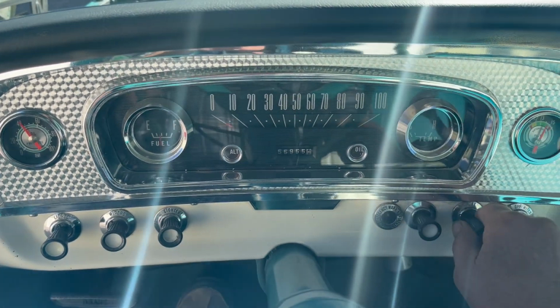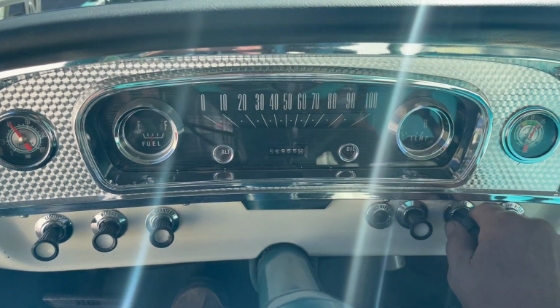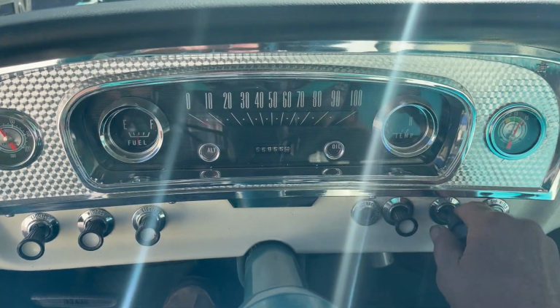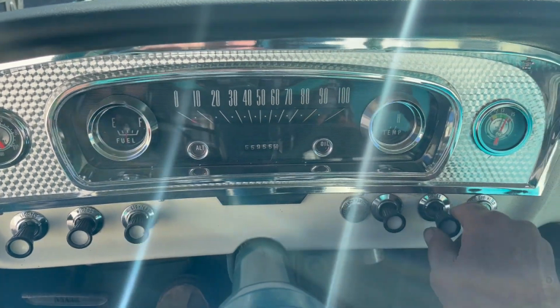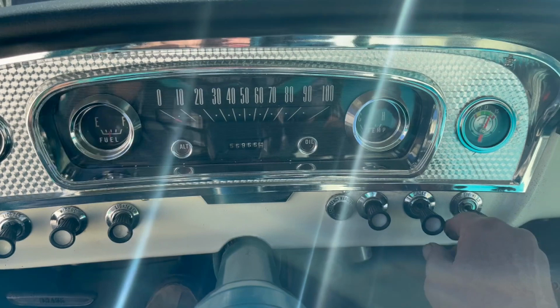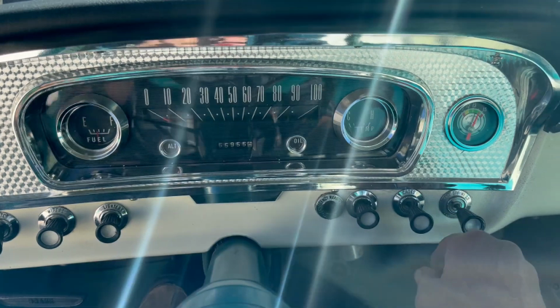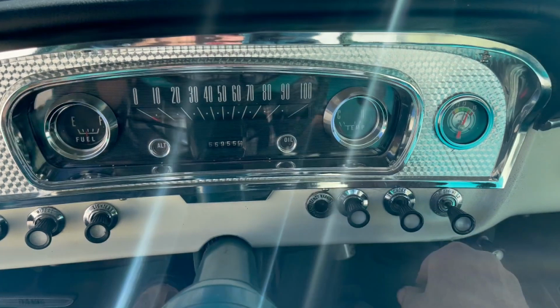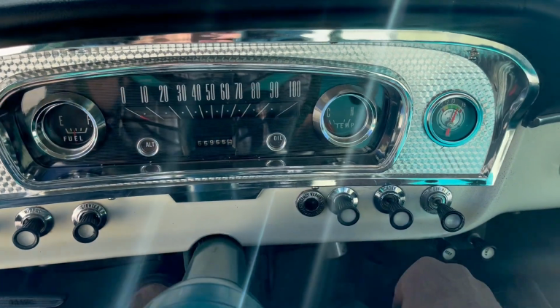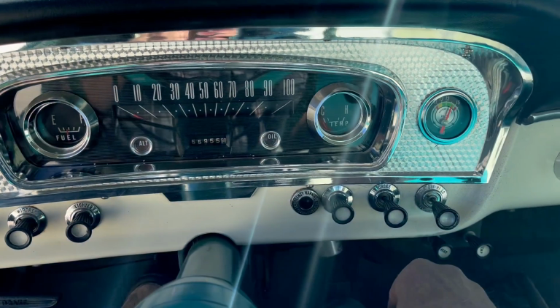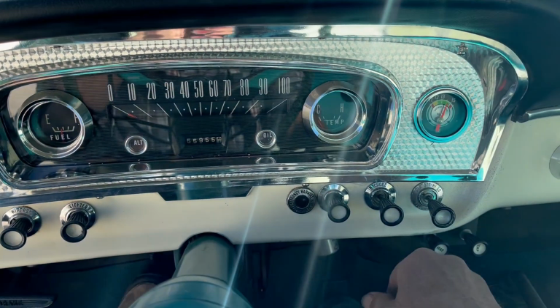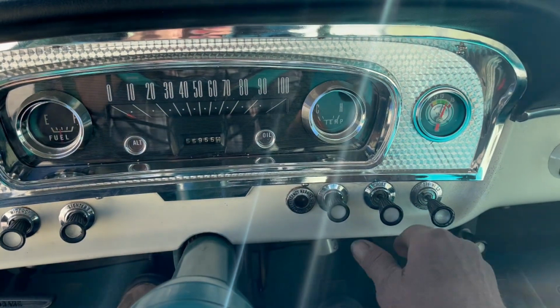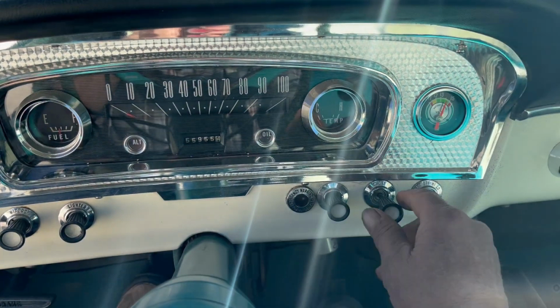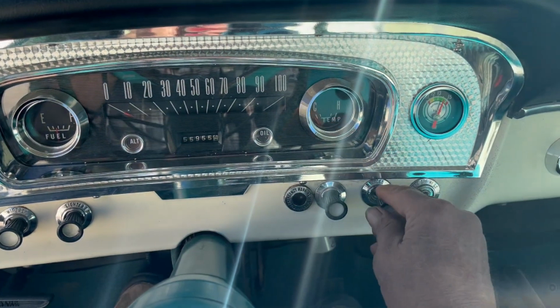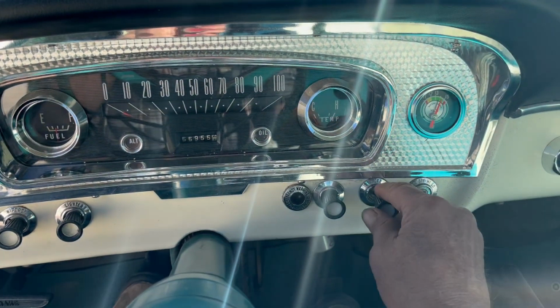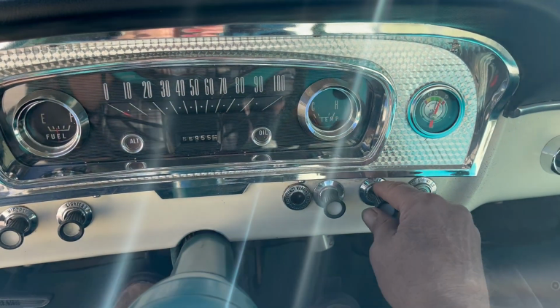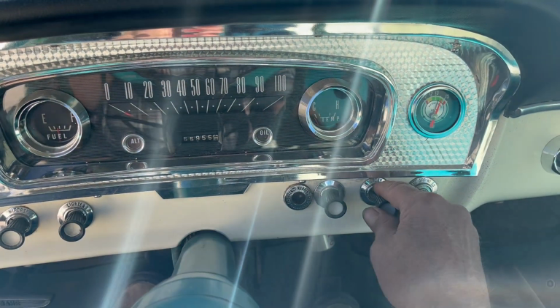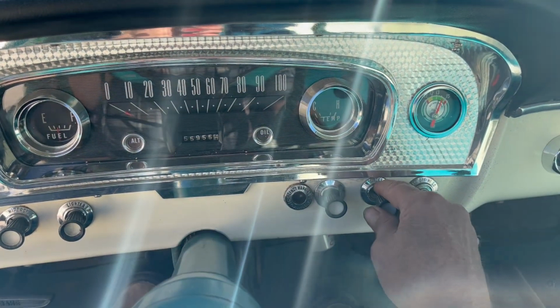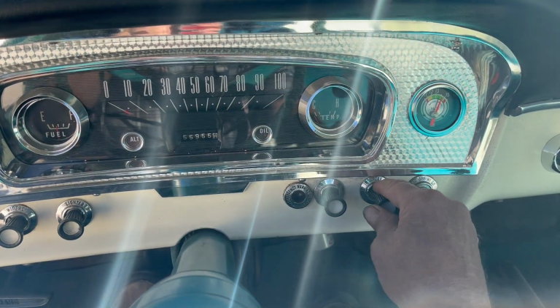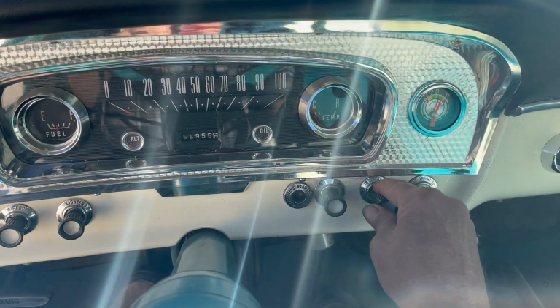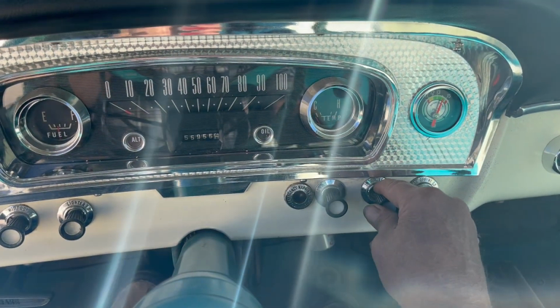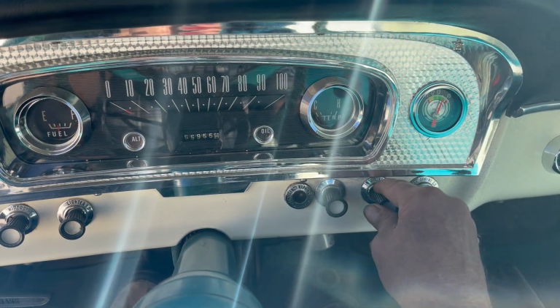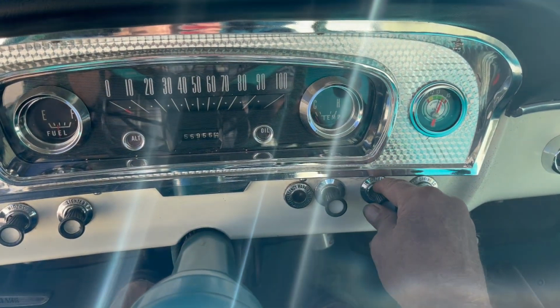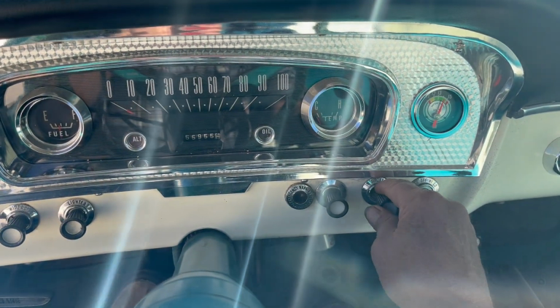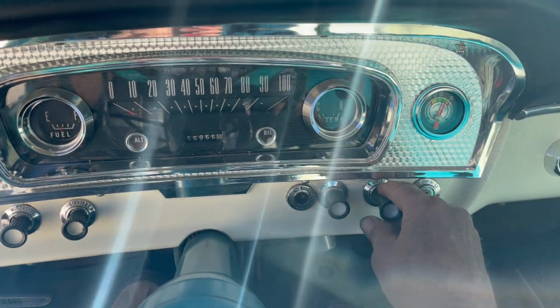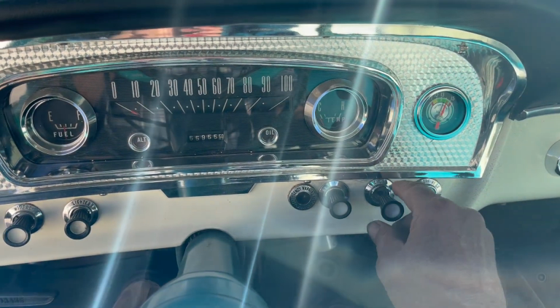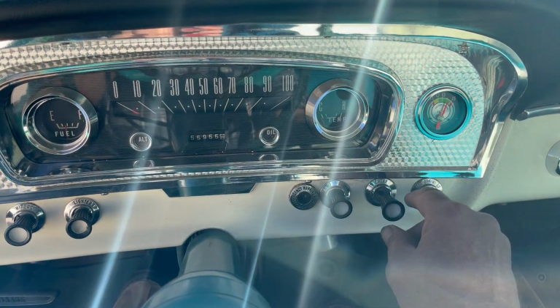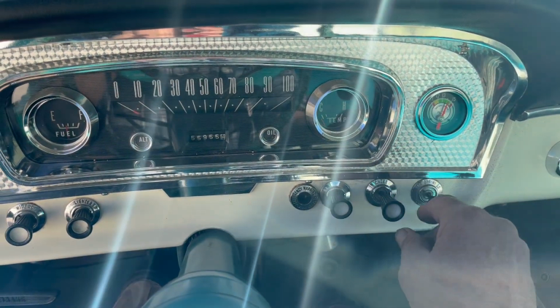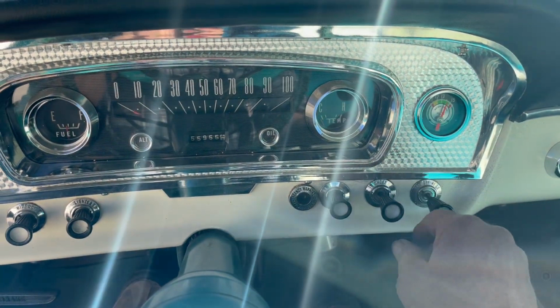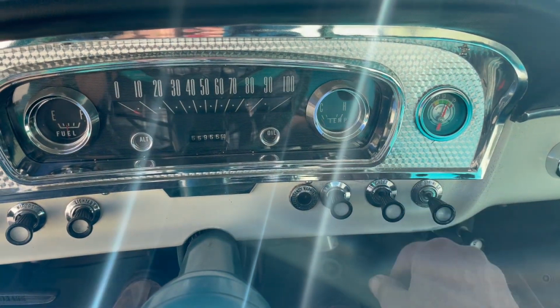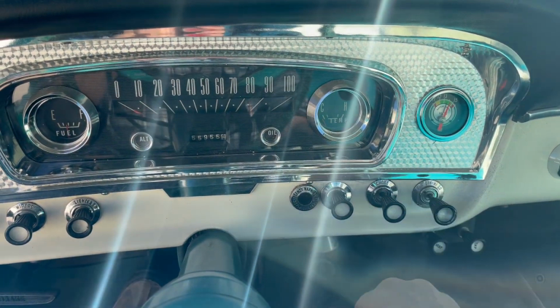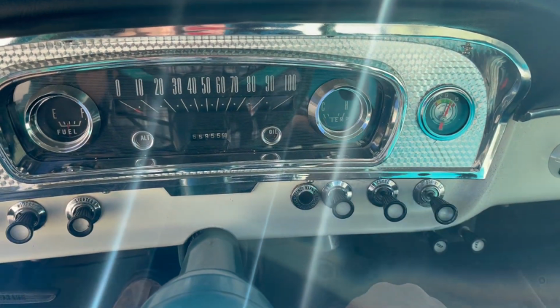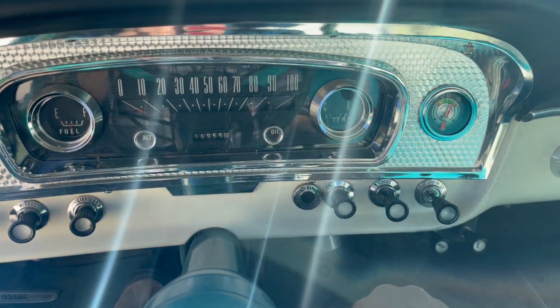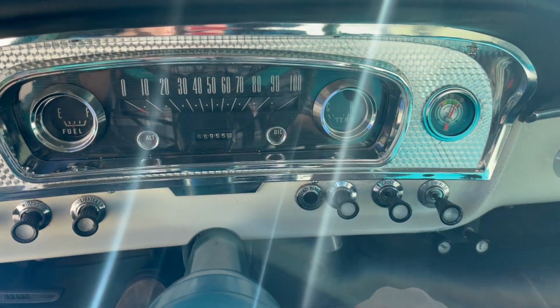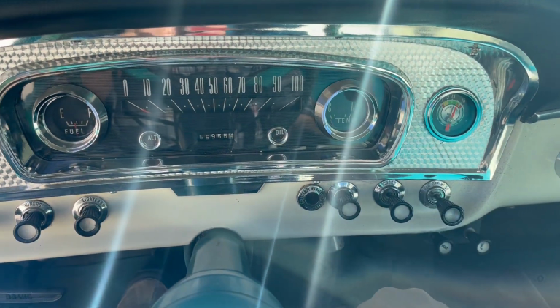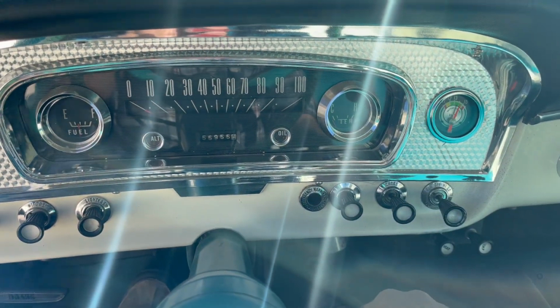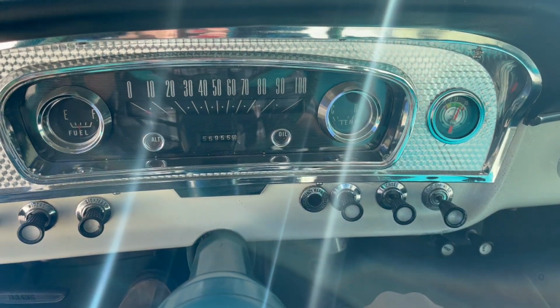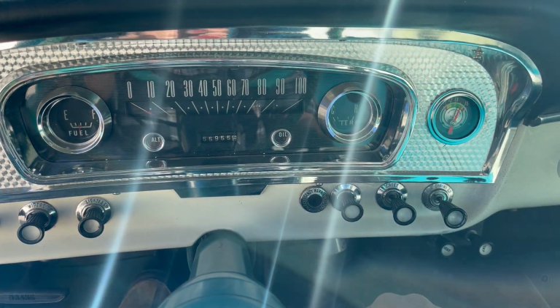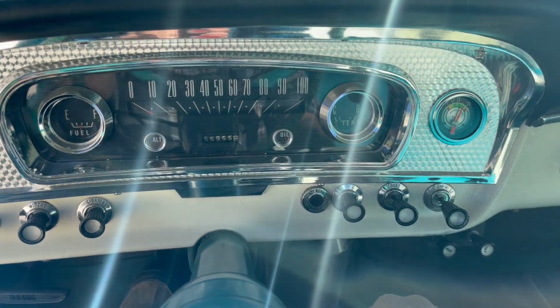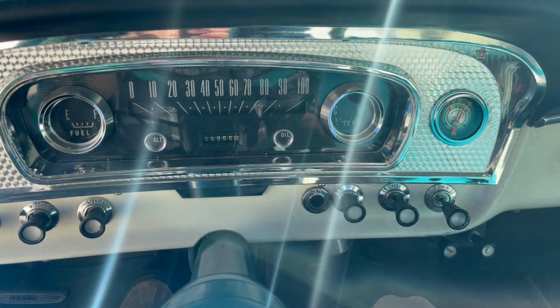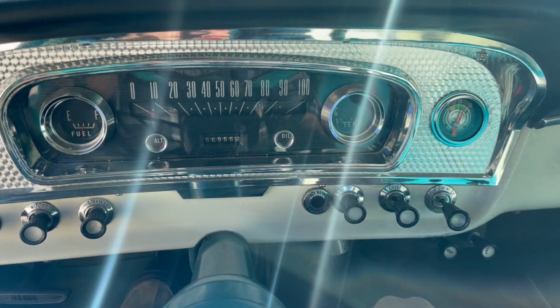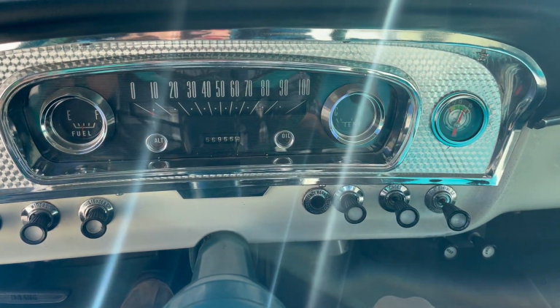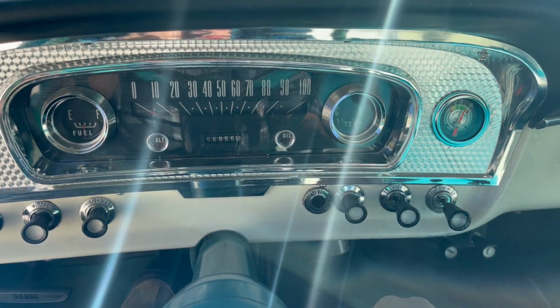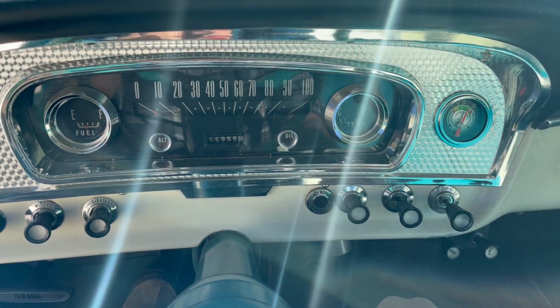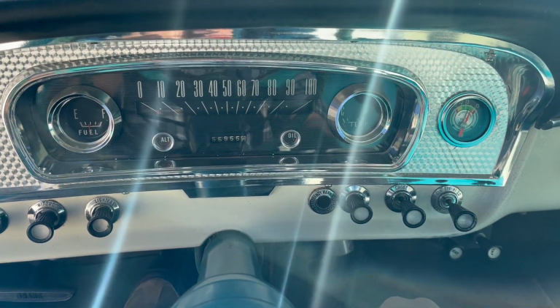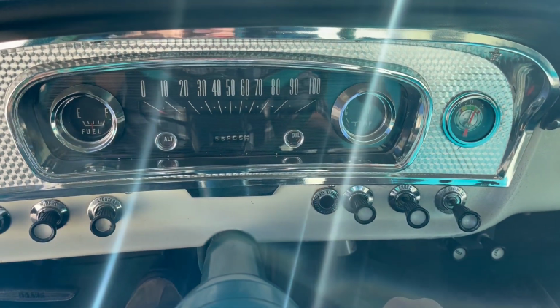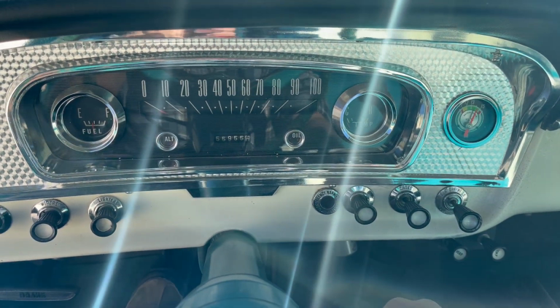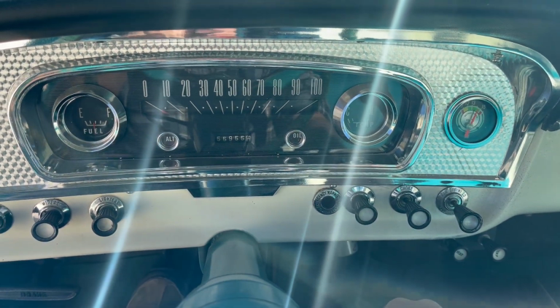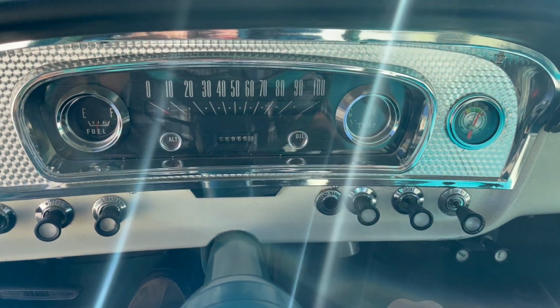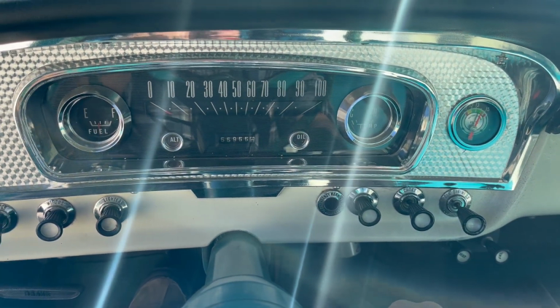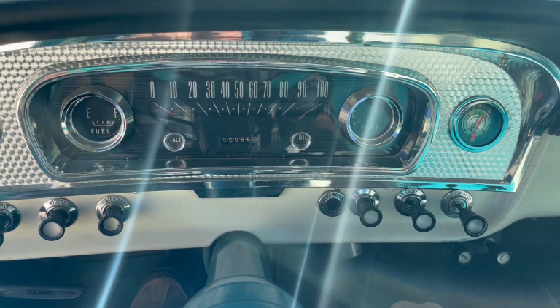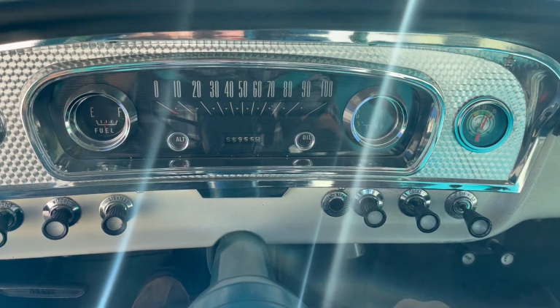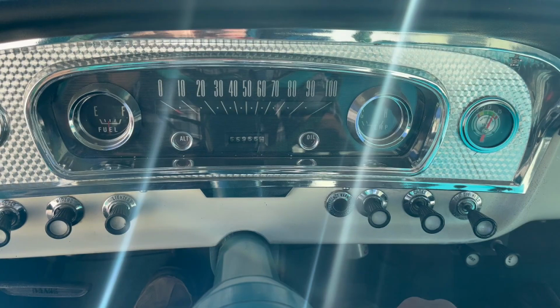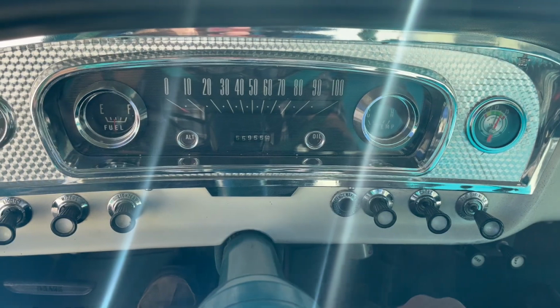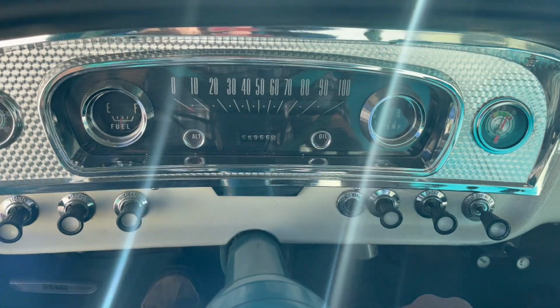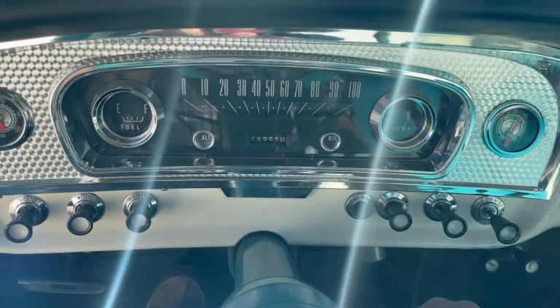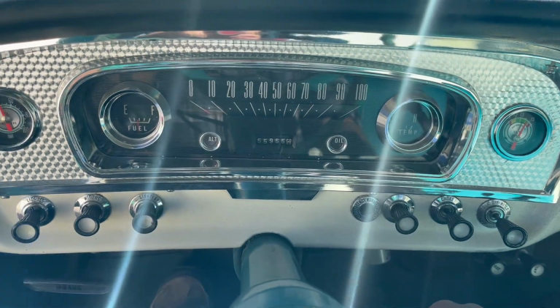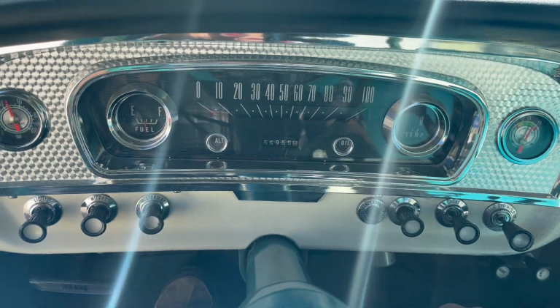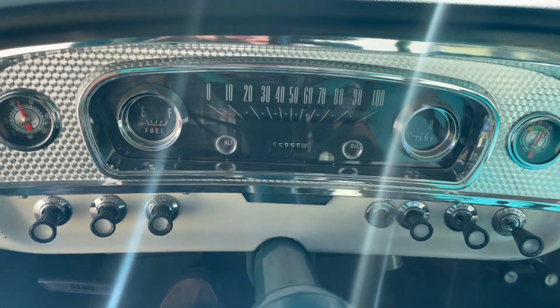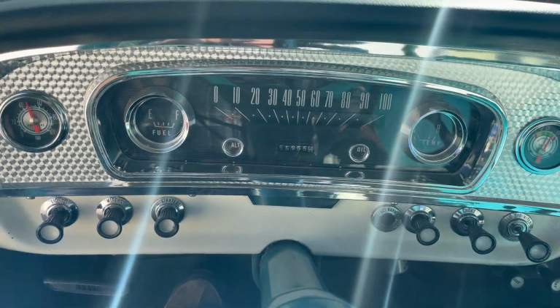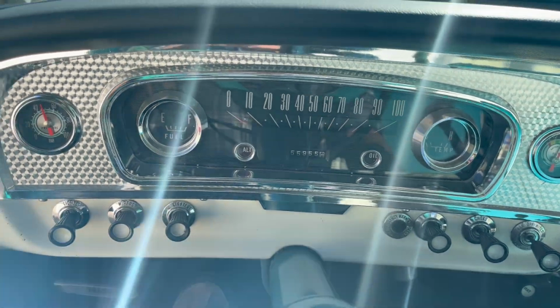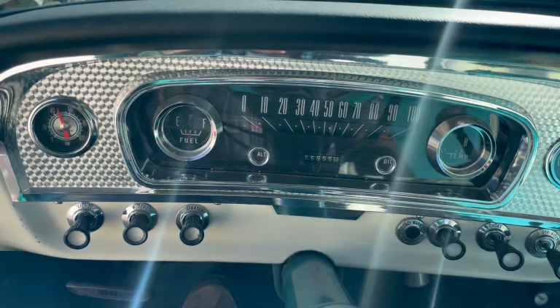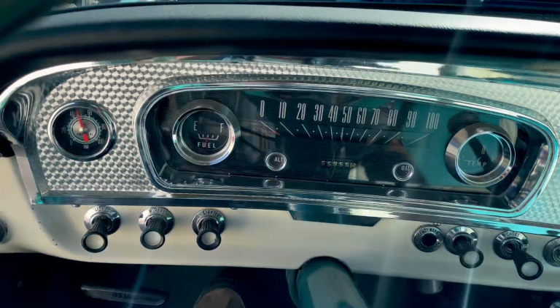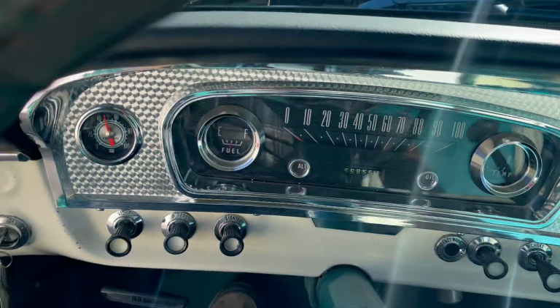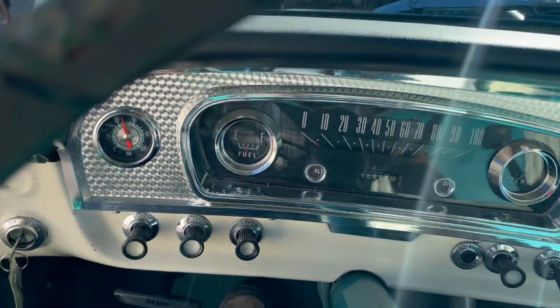She fires up! You have to play with the choke a little bit — it'll fall flat if you leave it all the way out for very long.